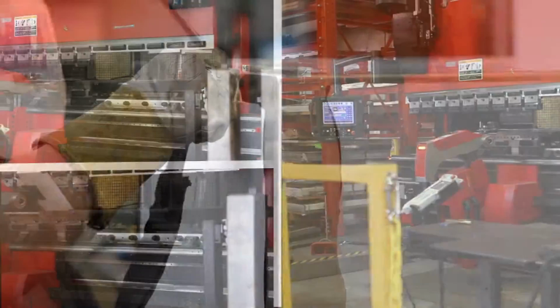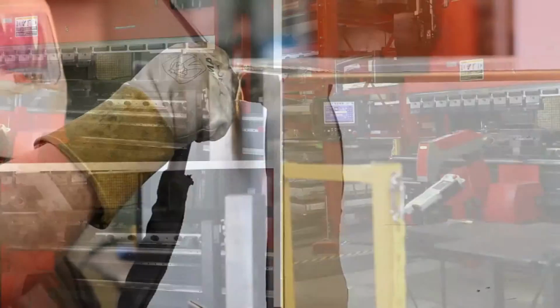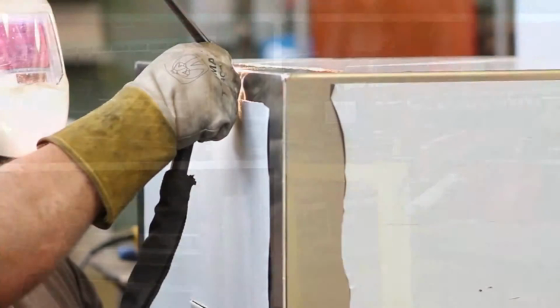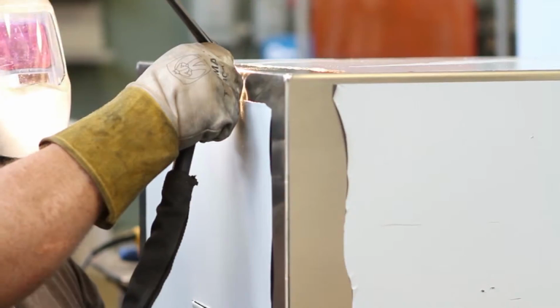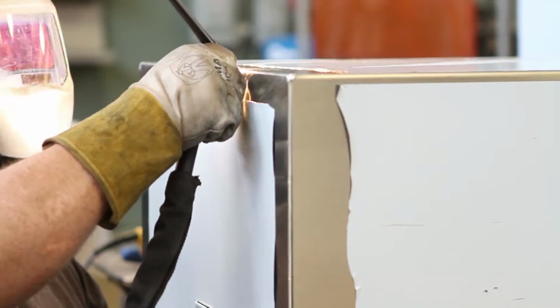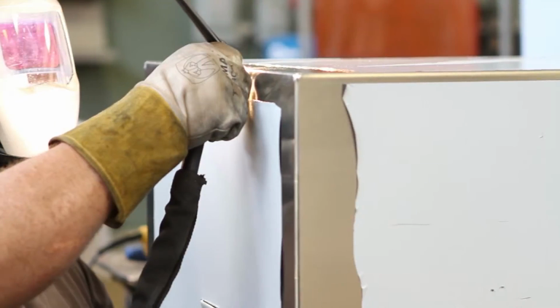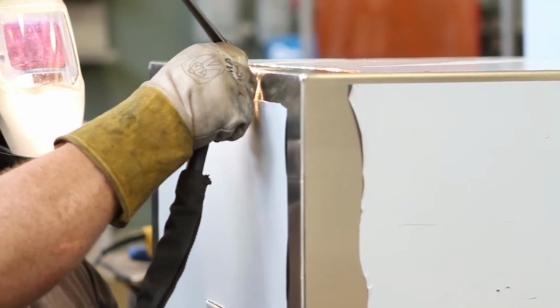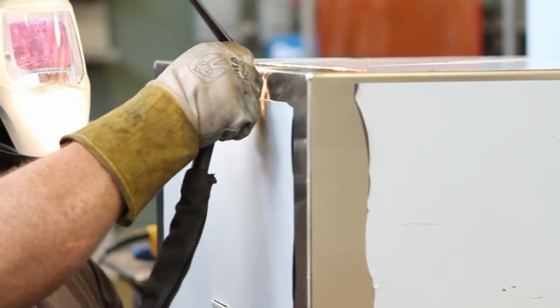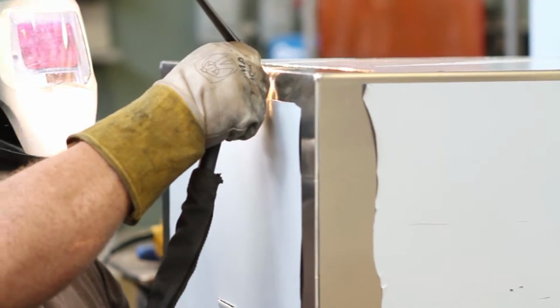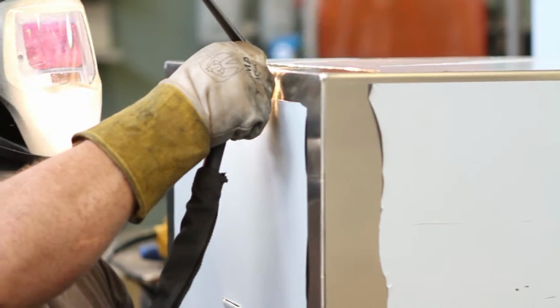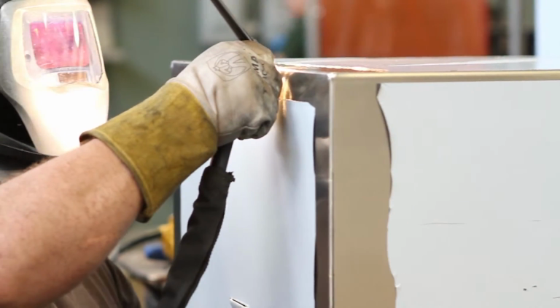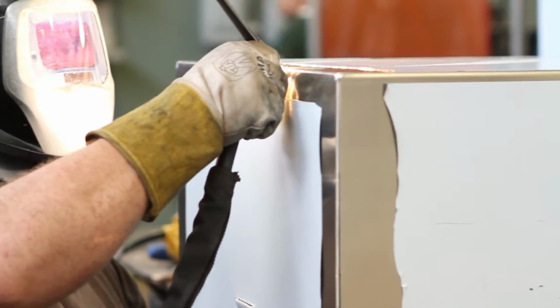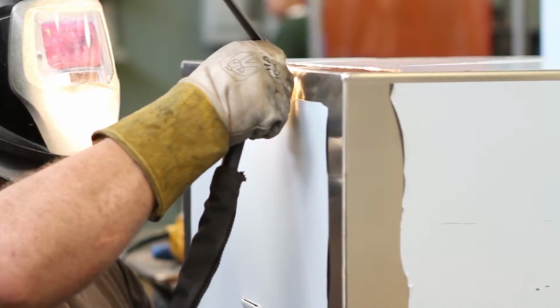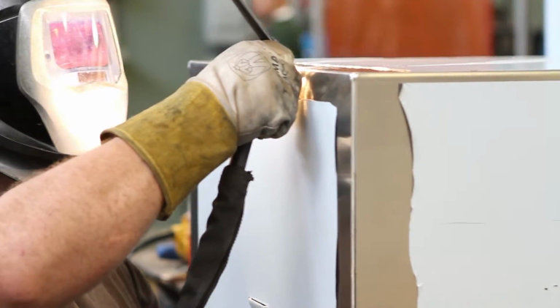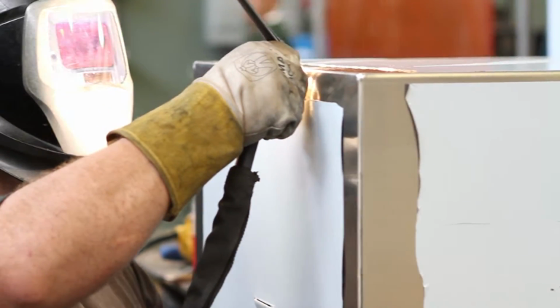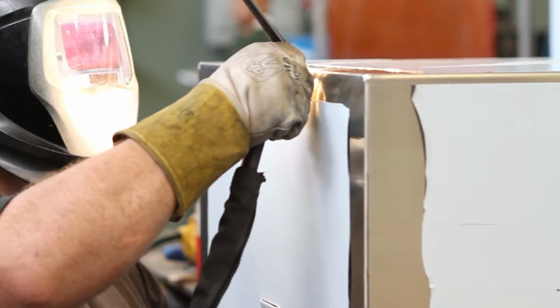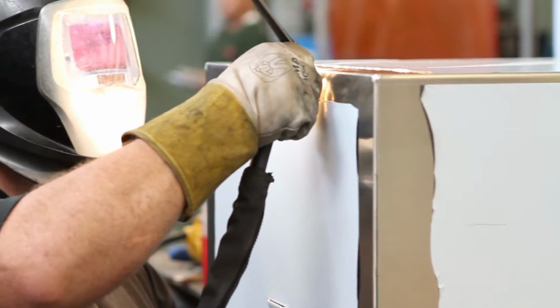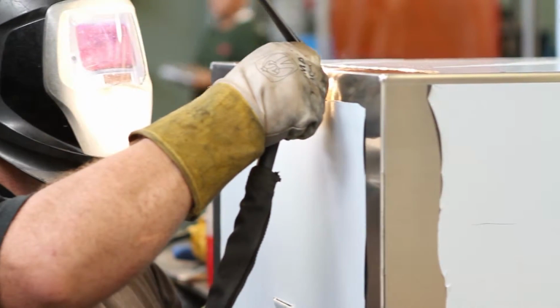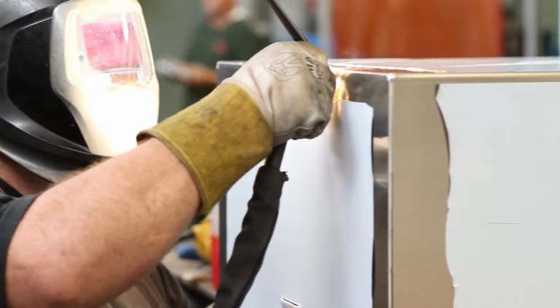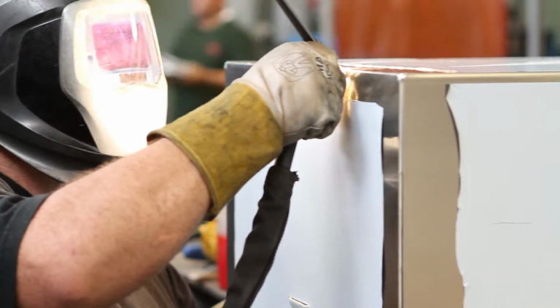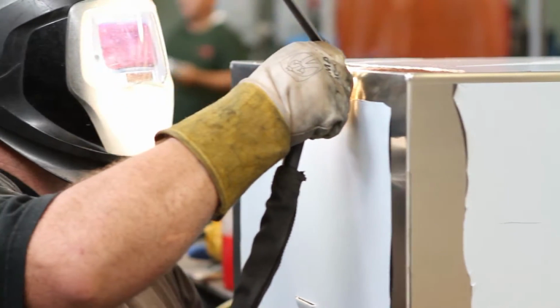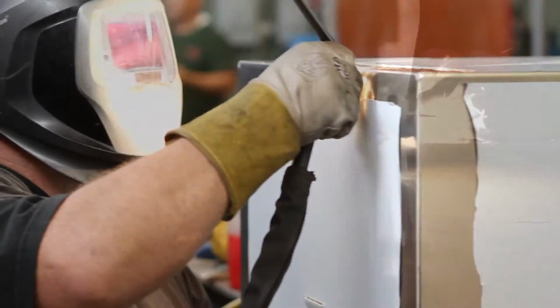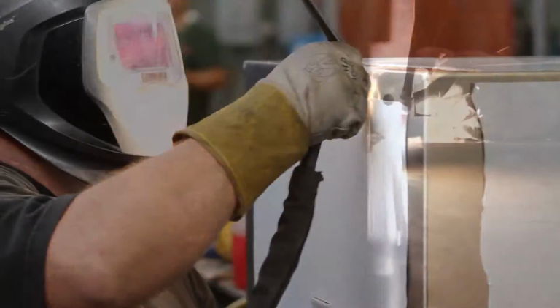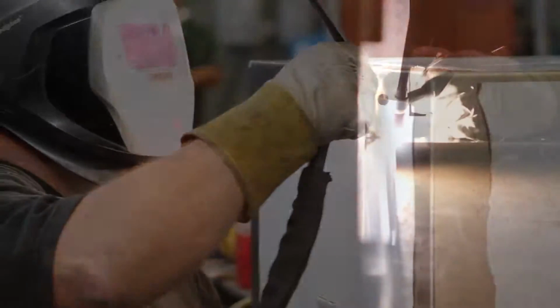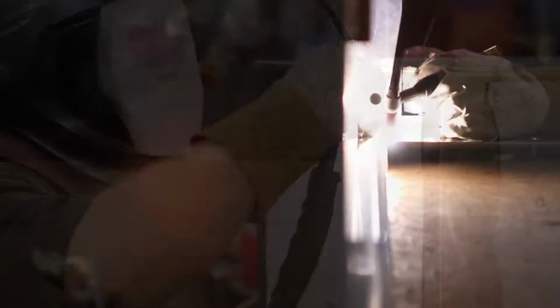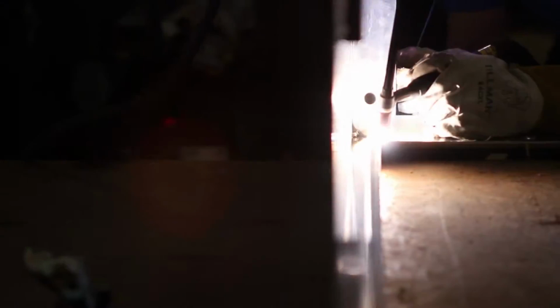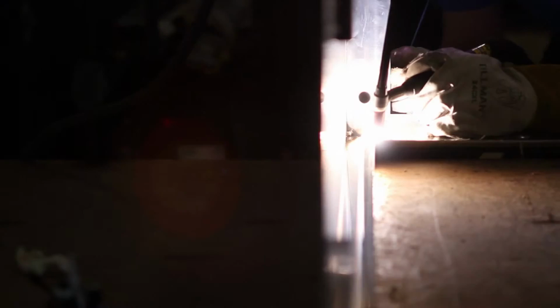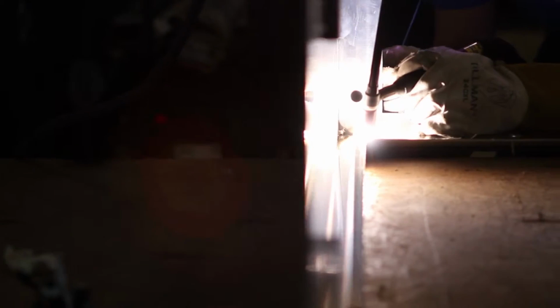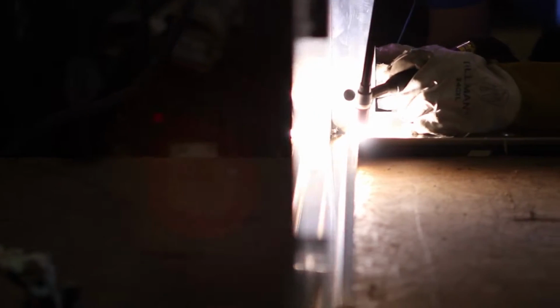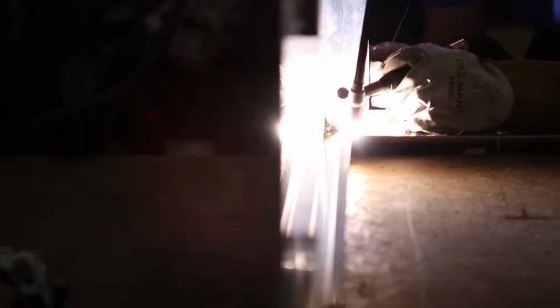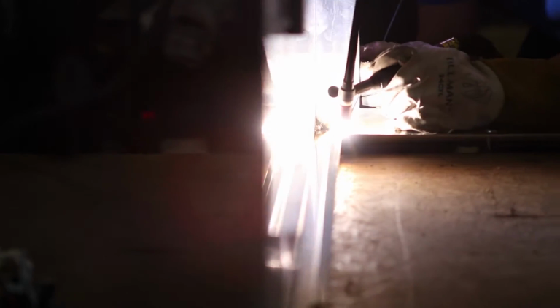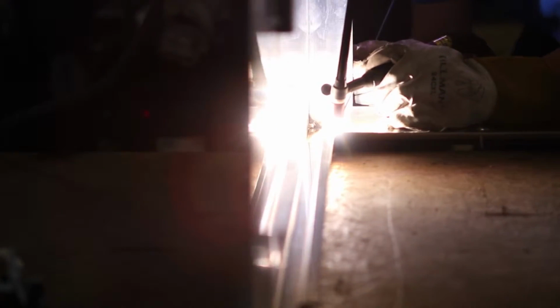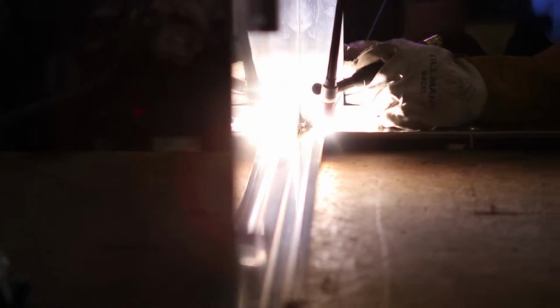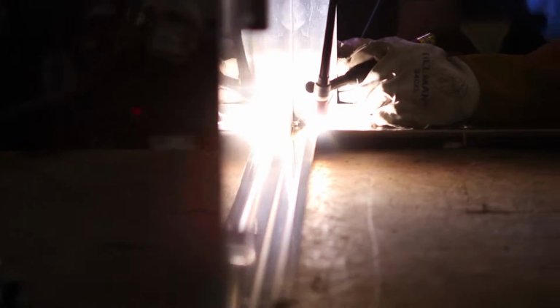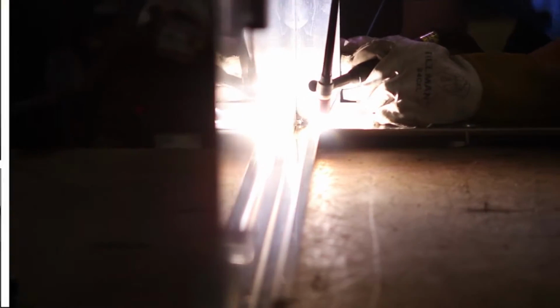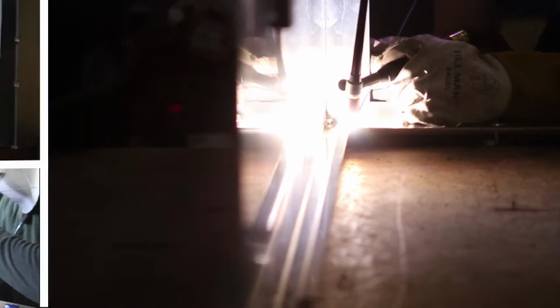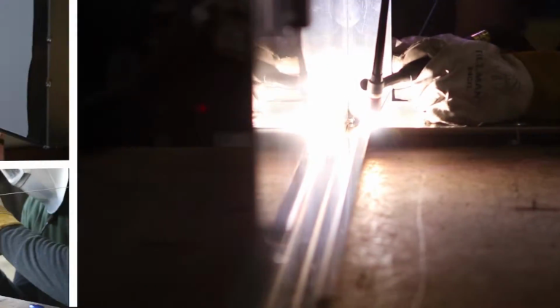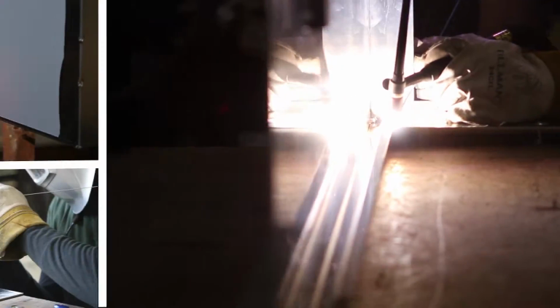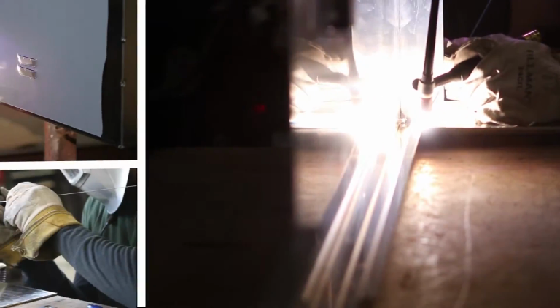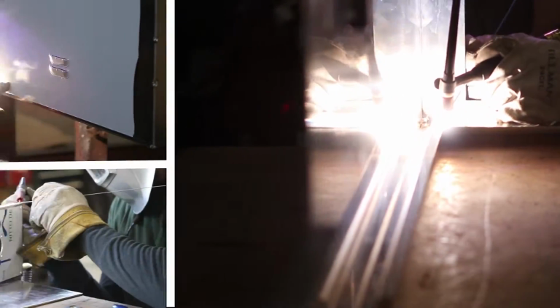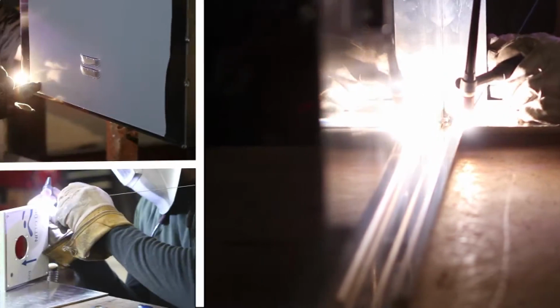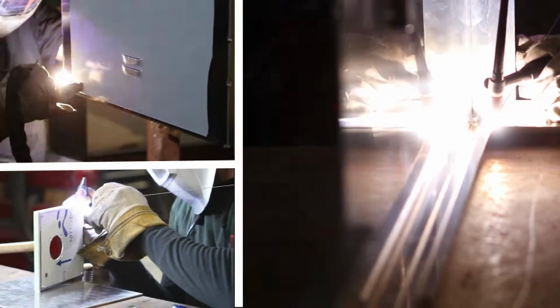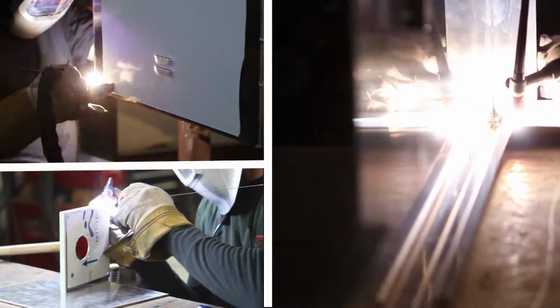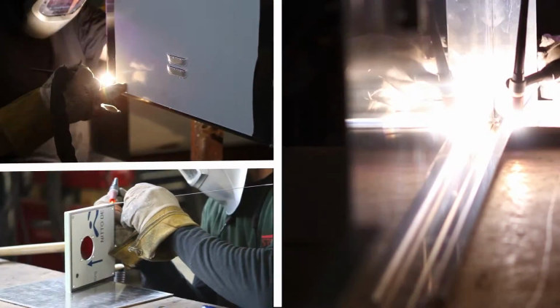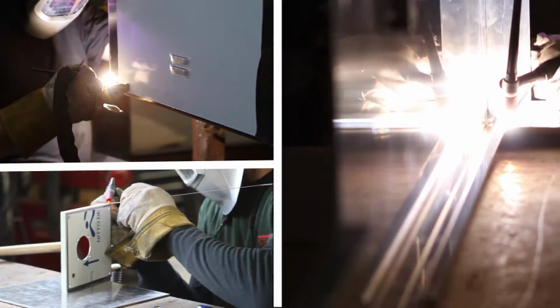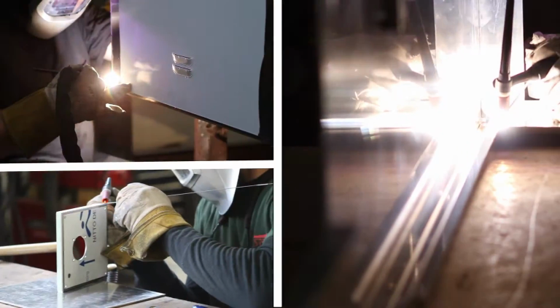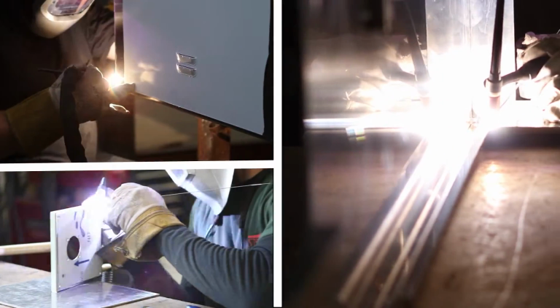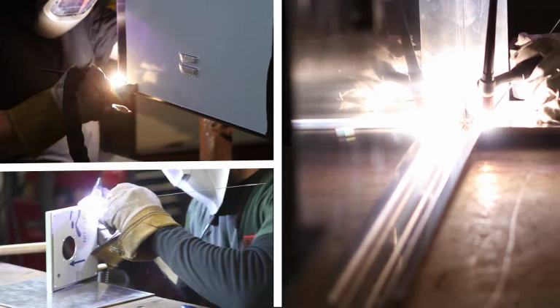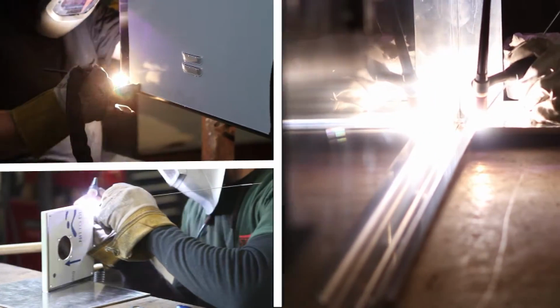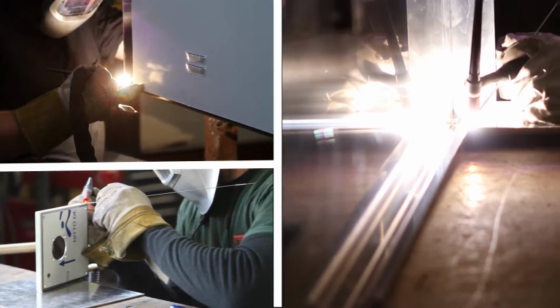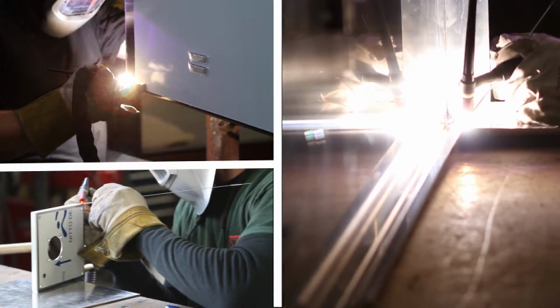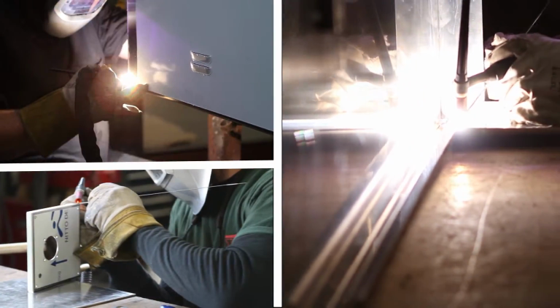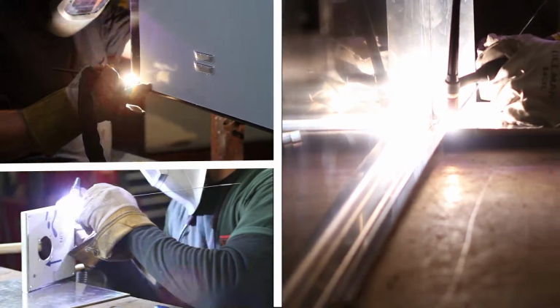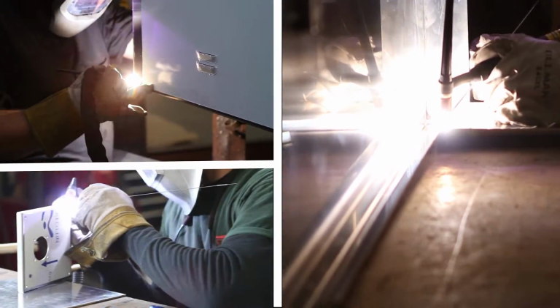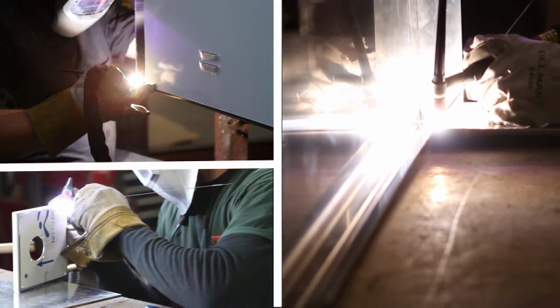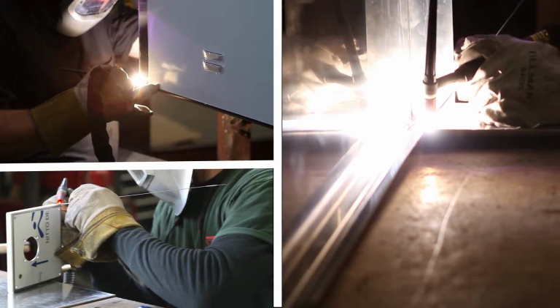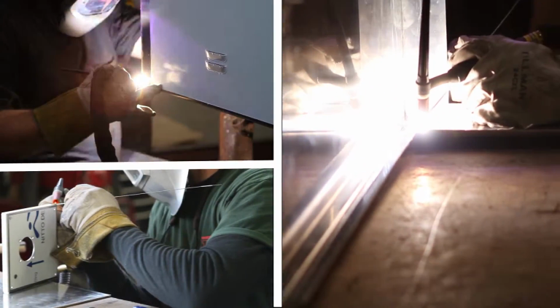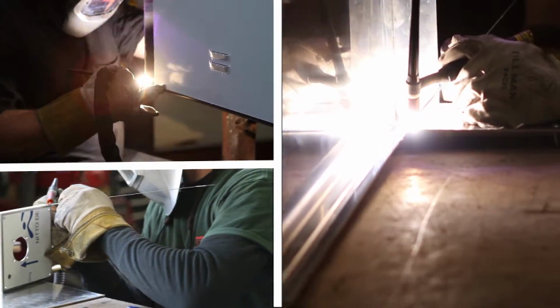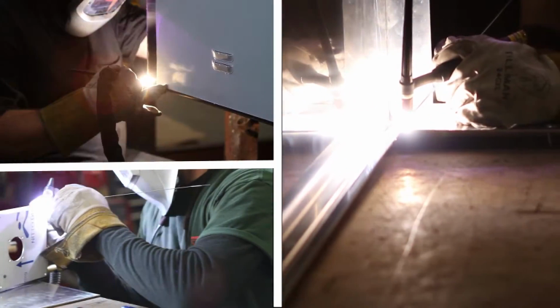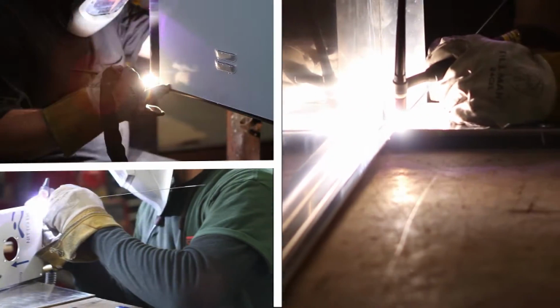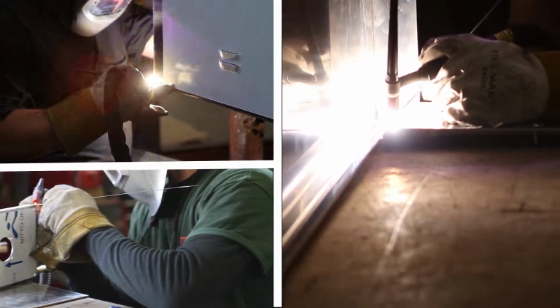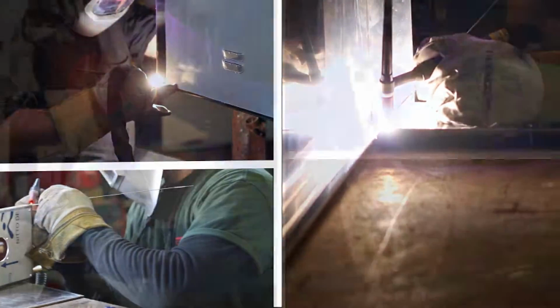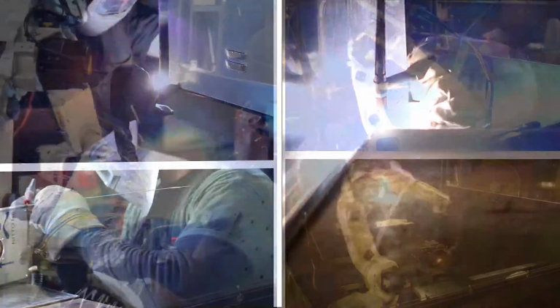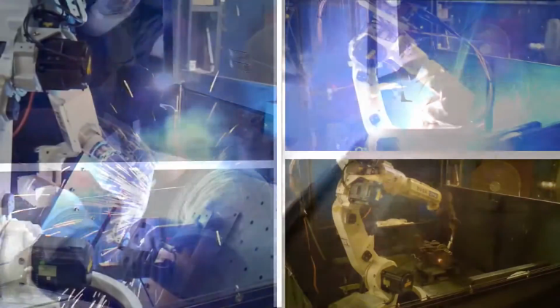Our certified weld department includes a staff of AWS certified welders that are highly skilled and efficient.